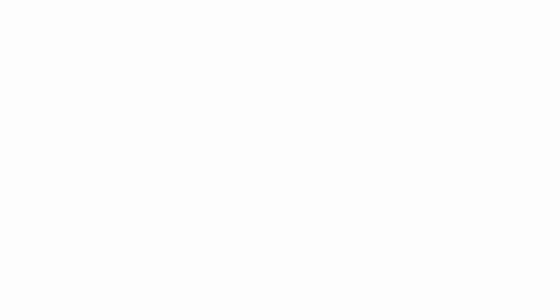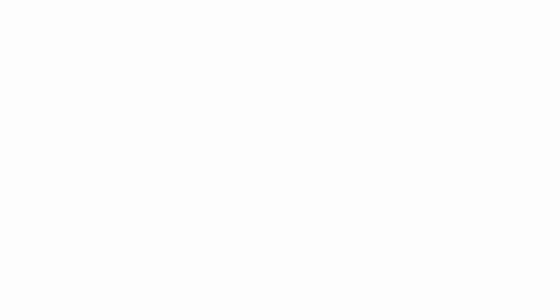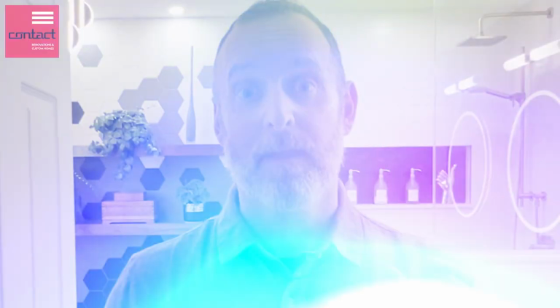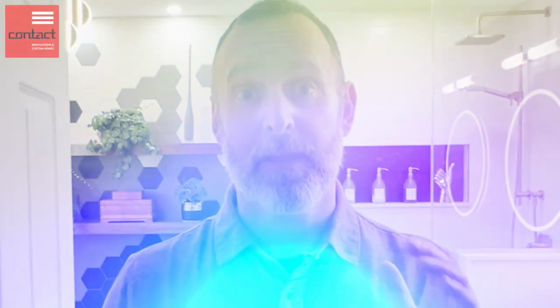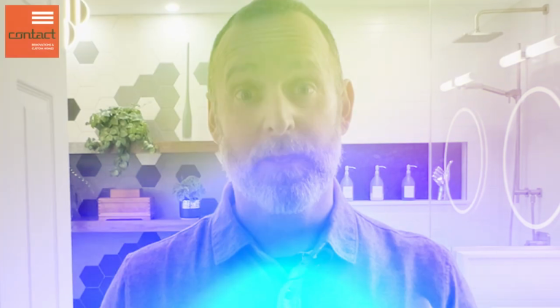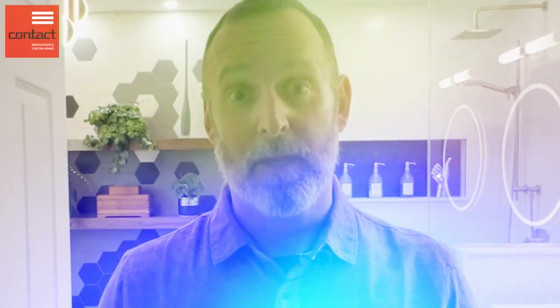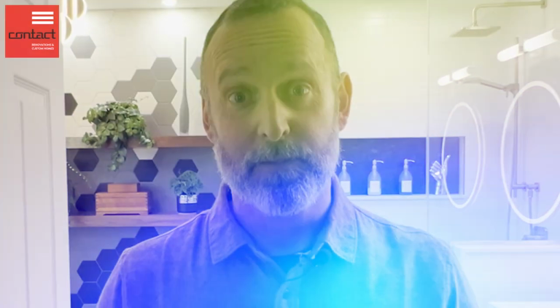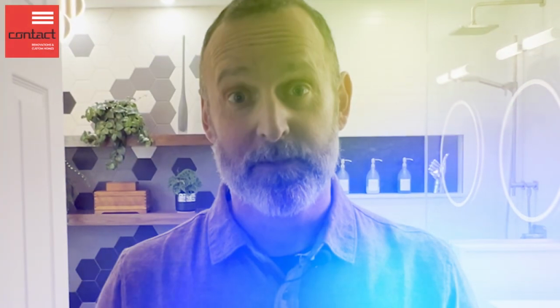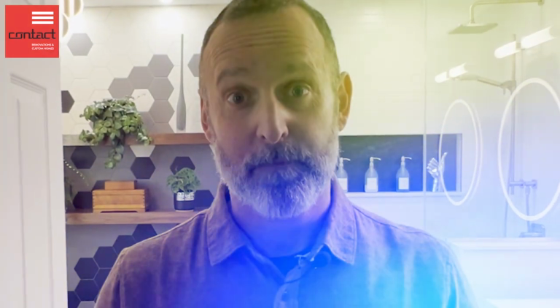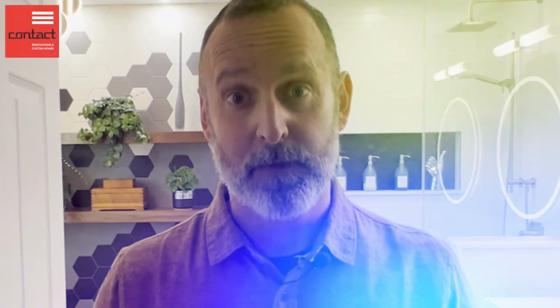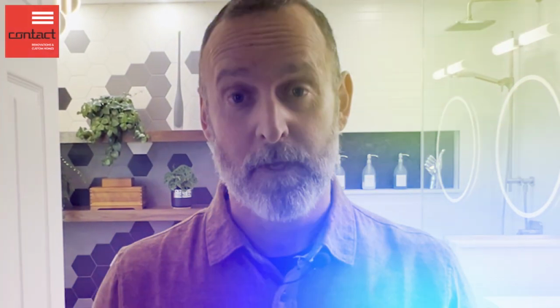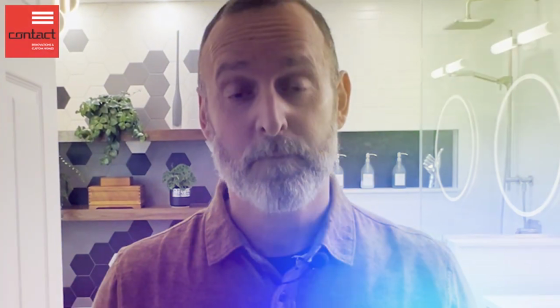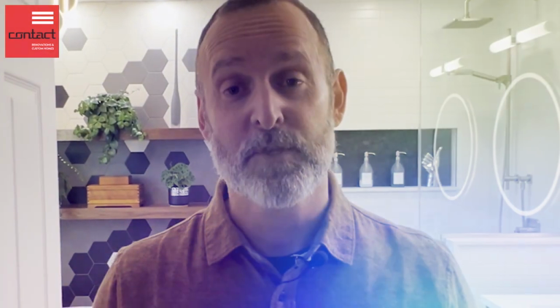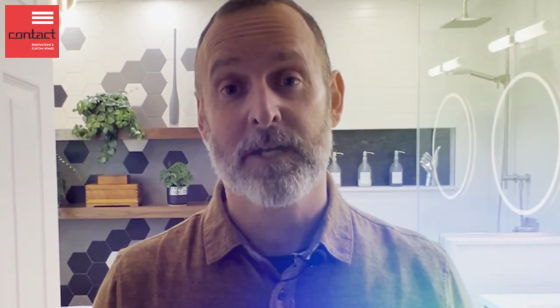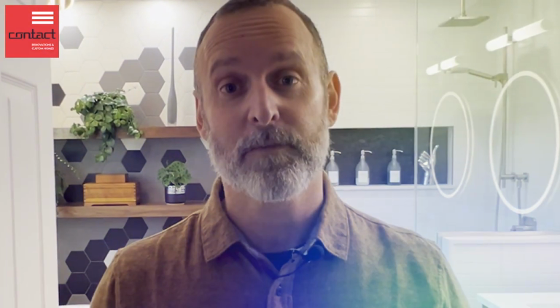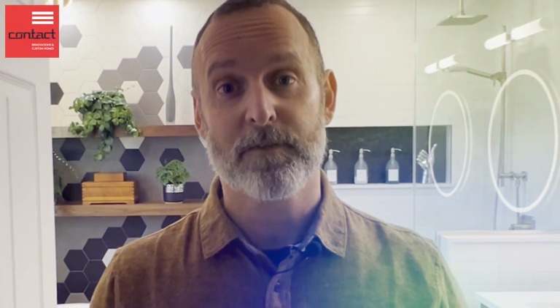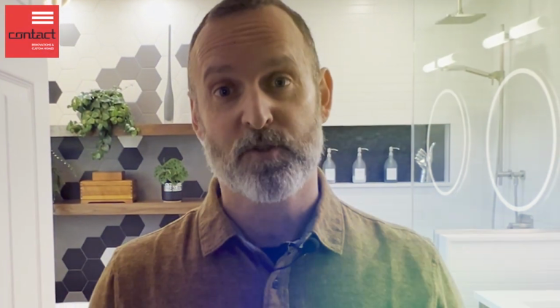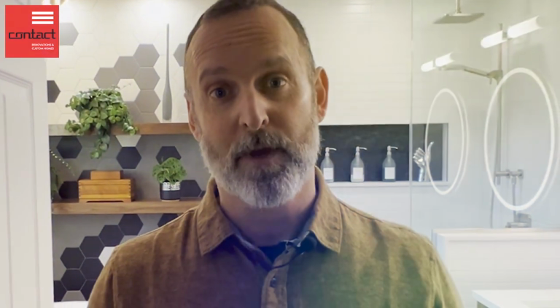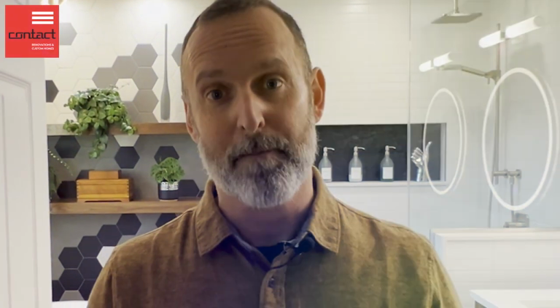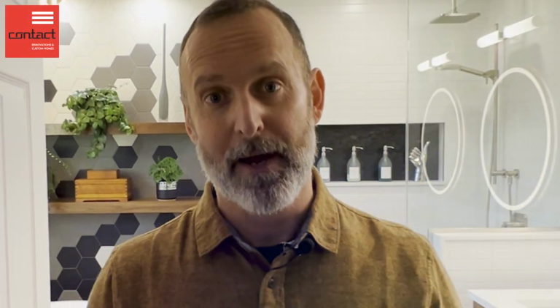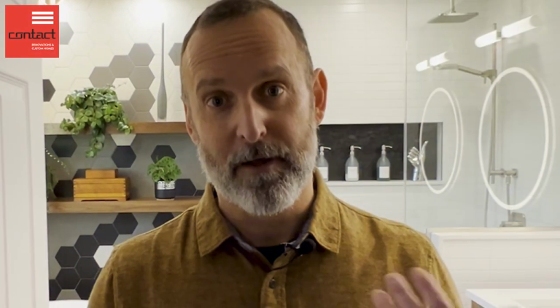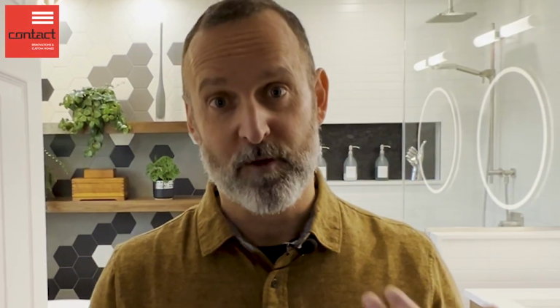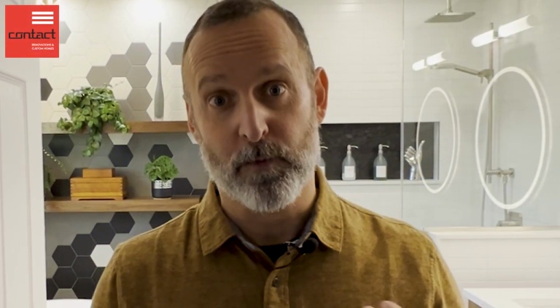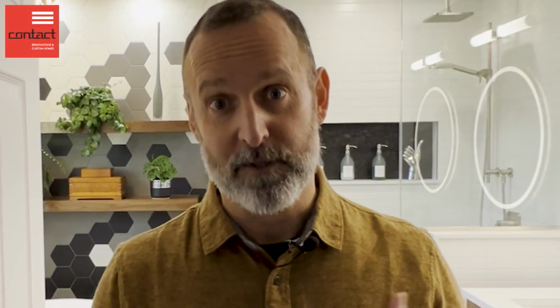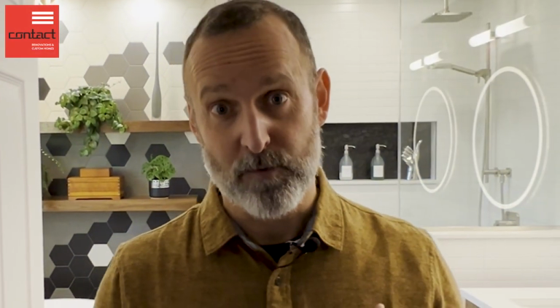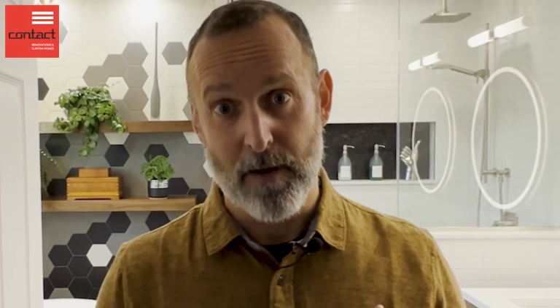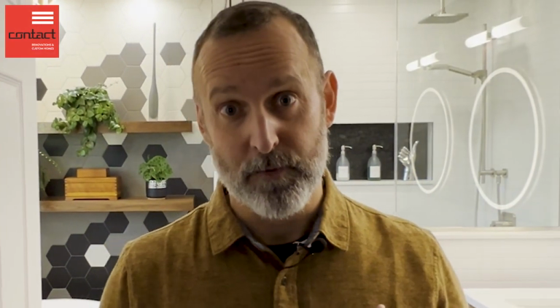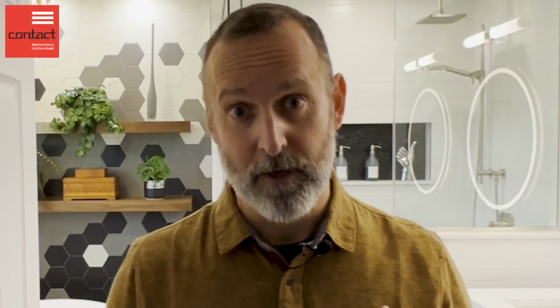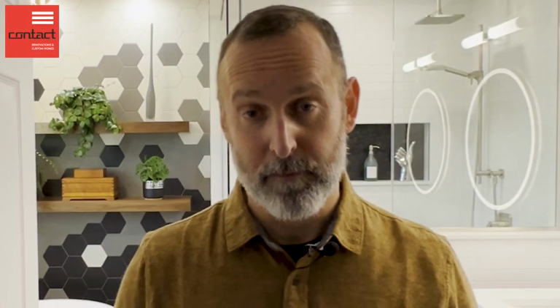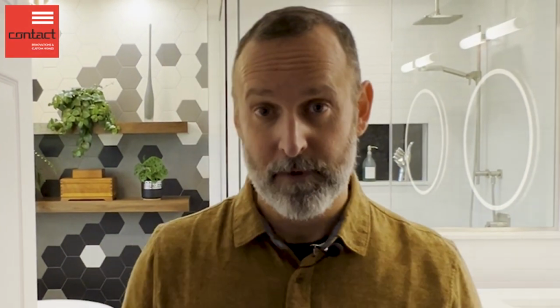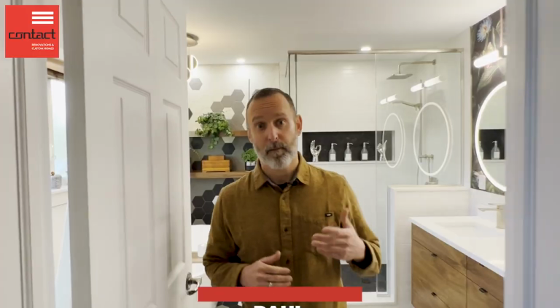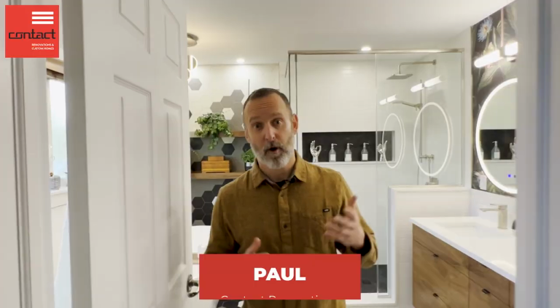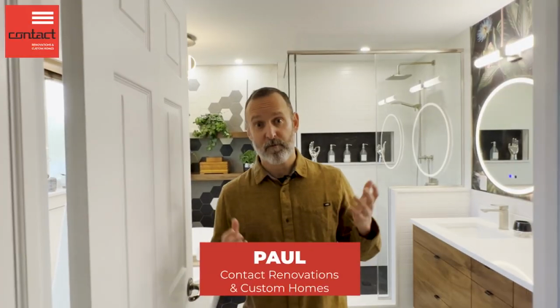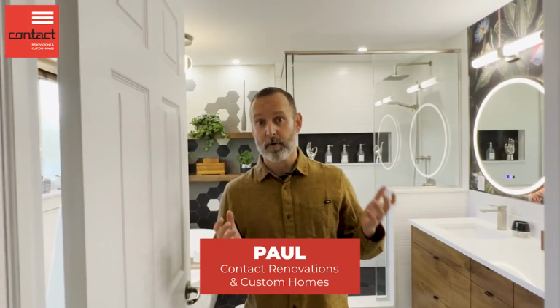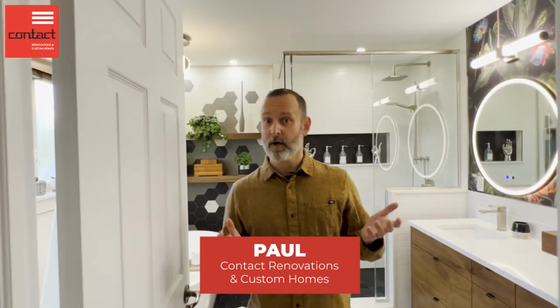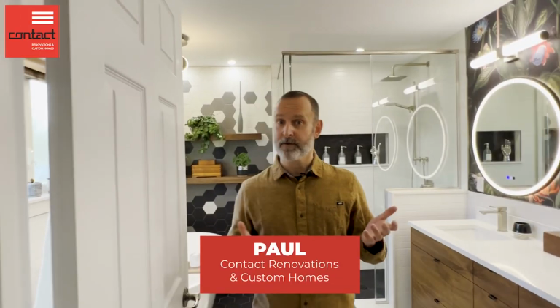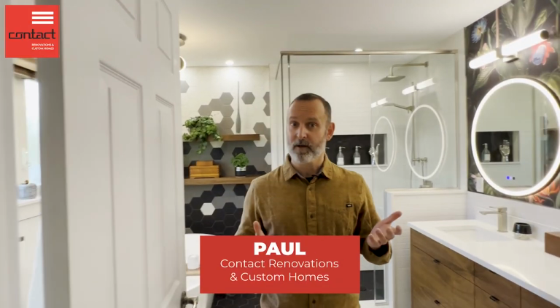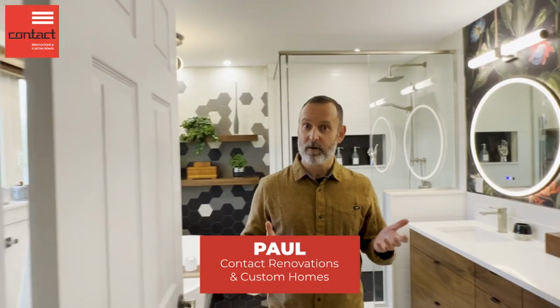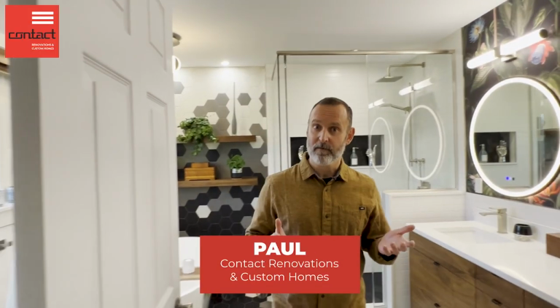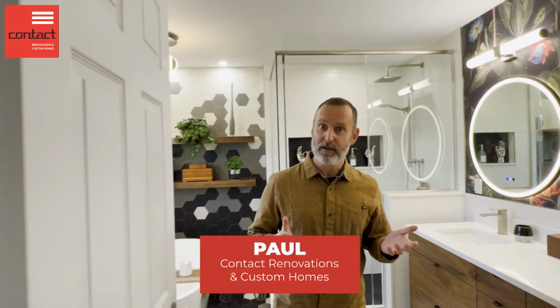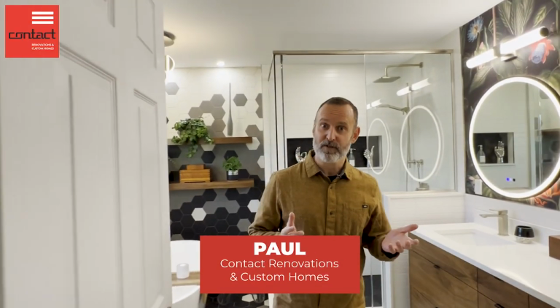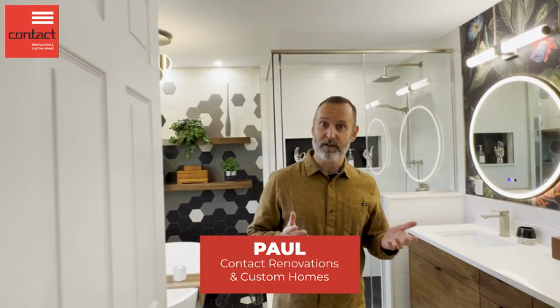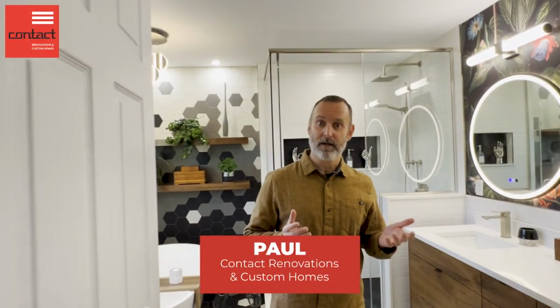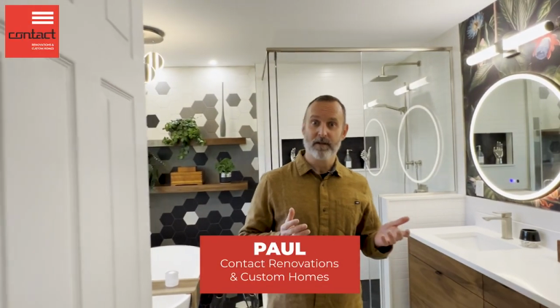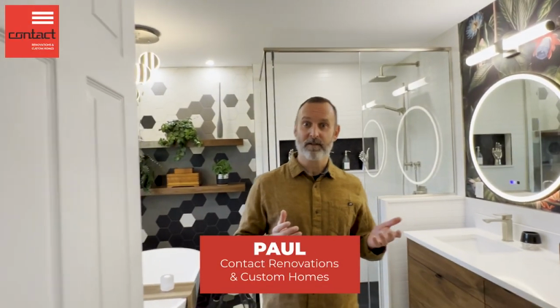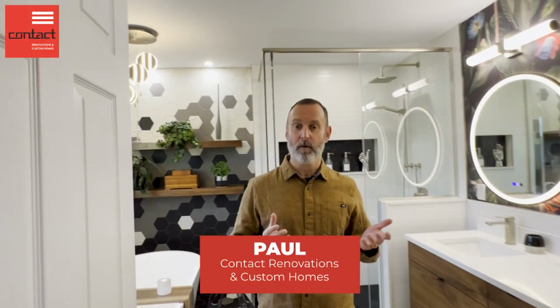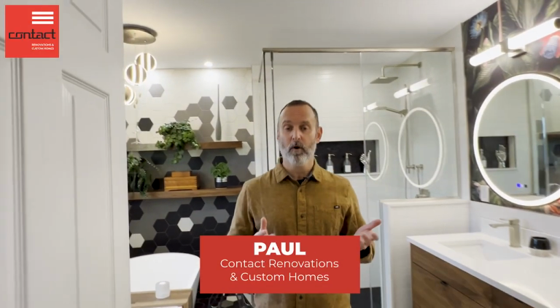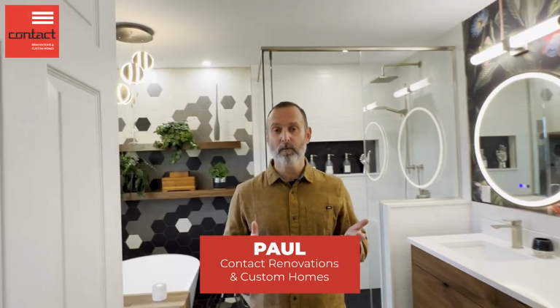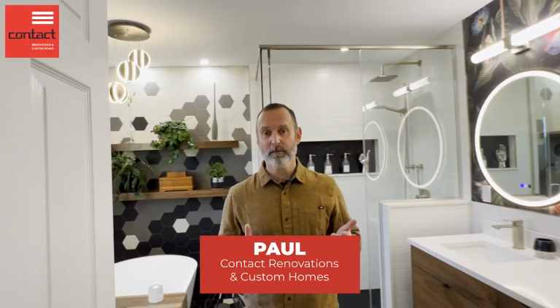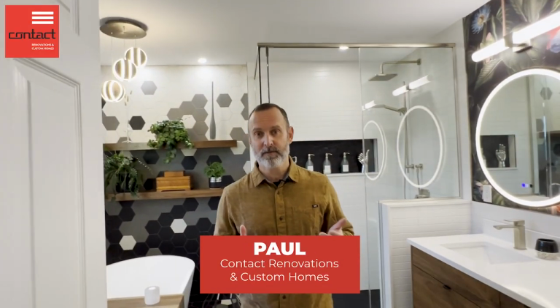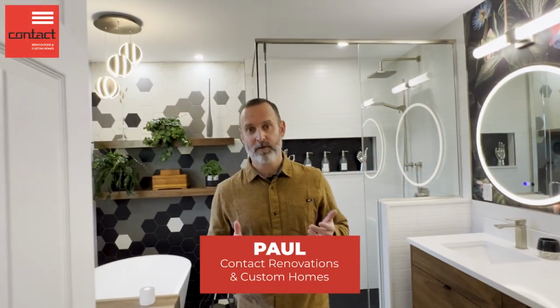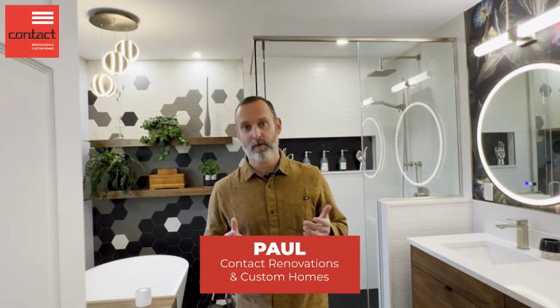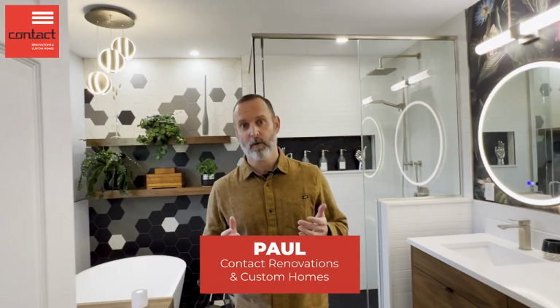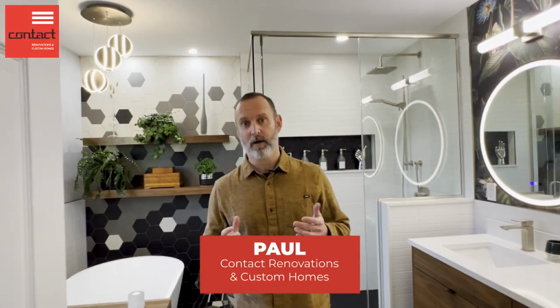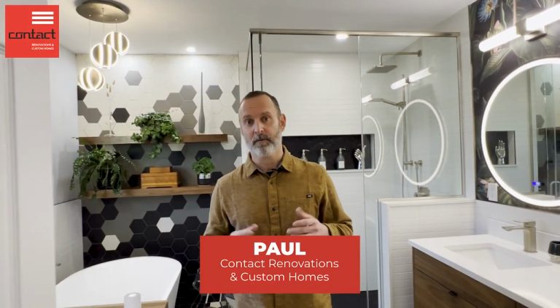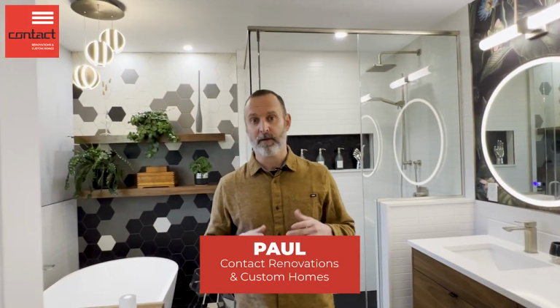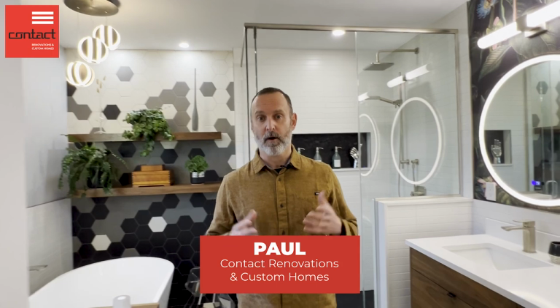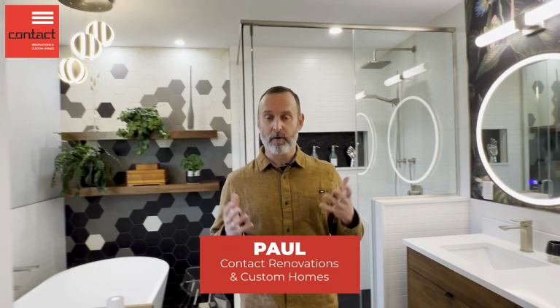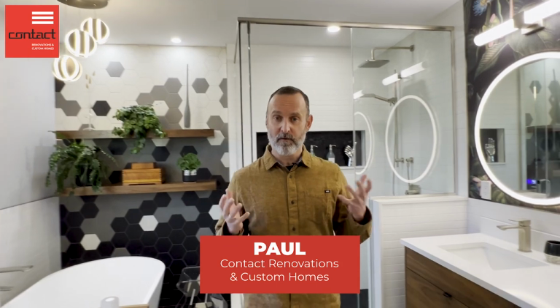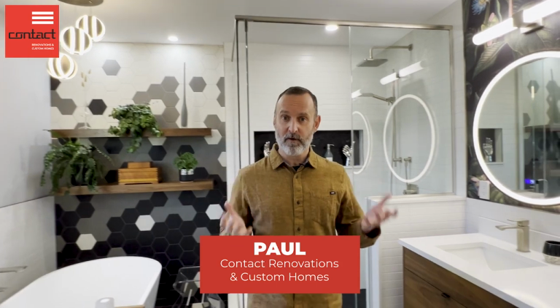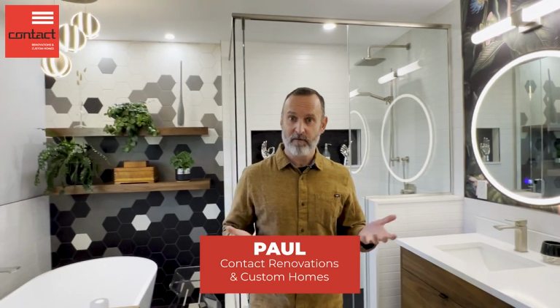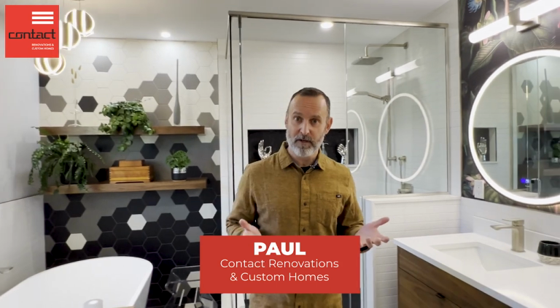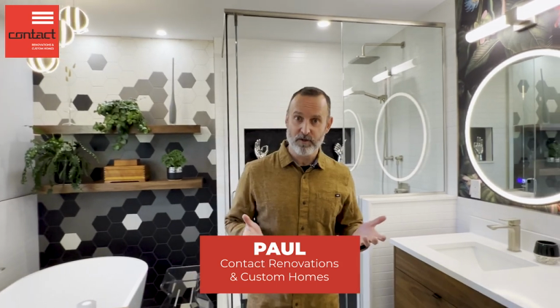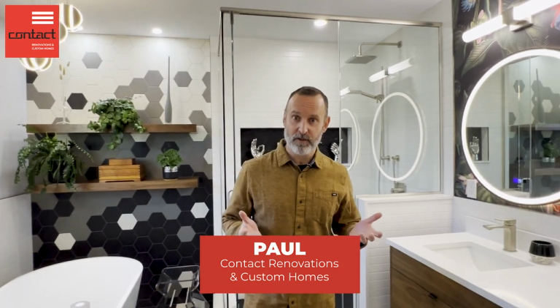Hey guys, come check out this great bathroom we just wrapped up. I'm Paul from Contact Renovation and Custom Homes. Welcome to The Art of Renovation.